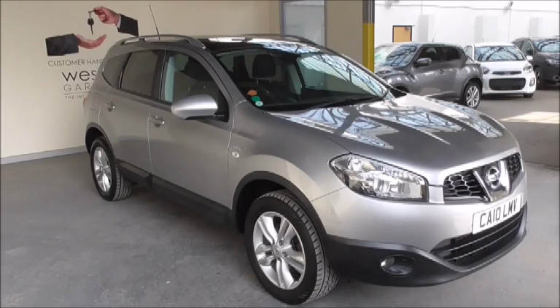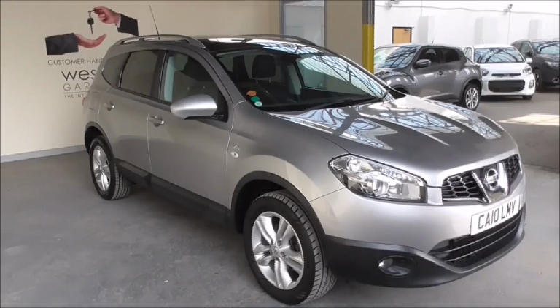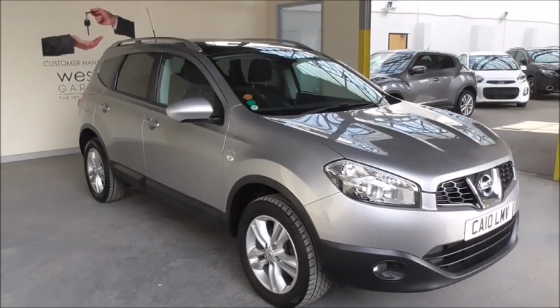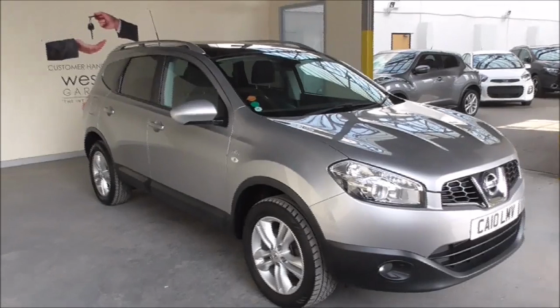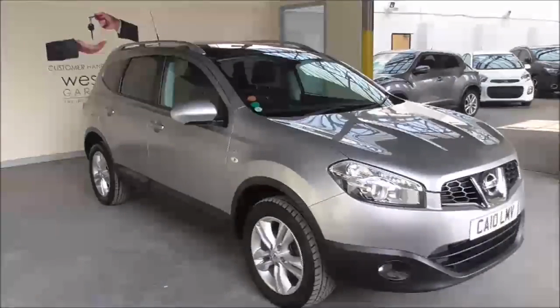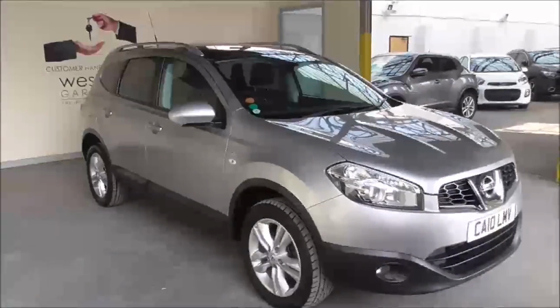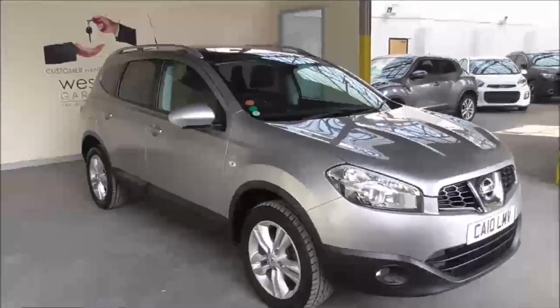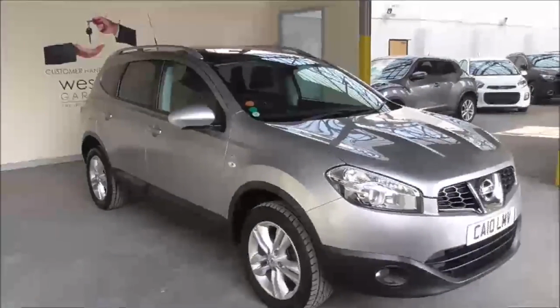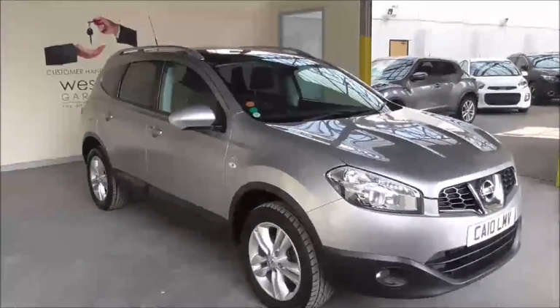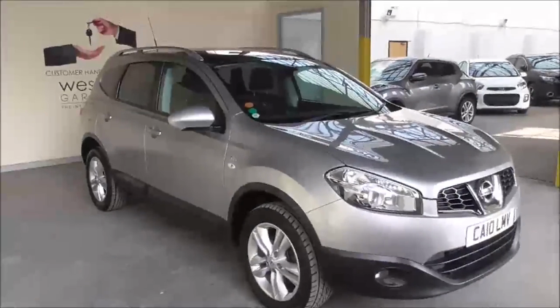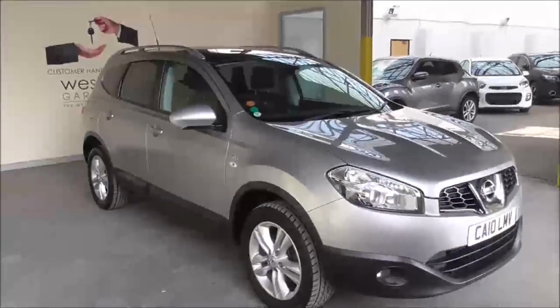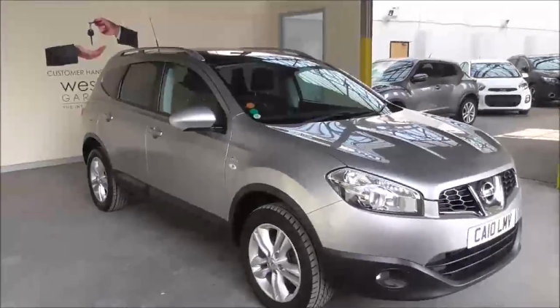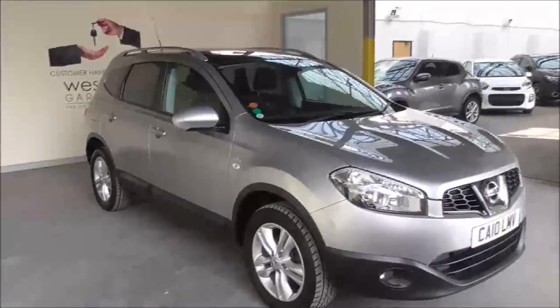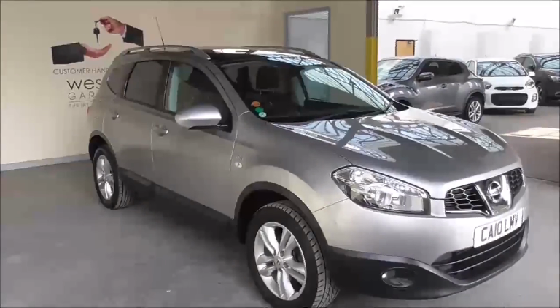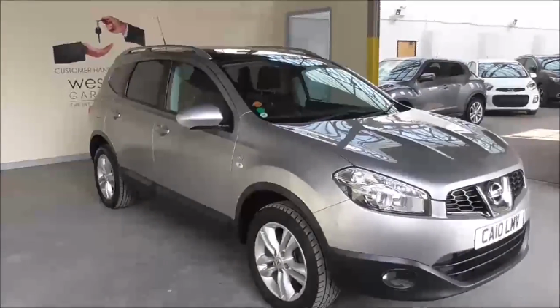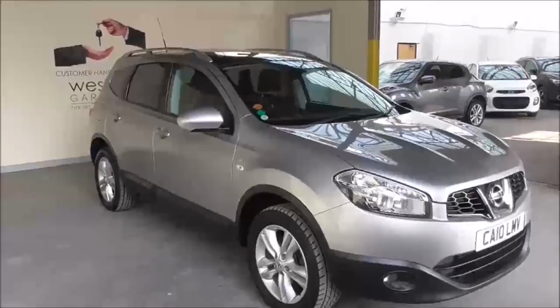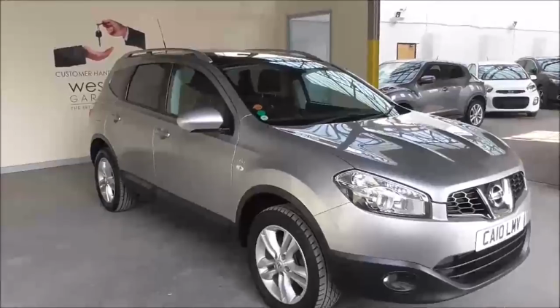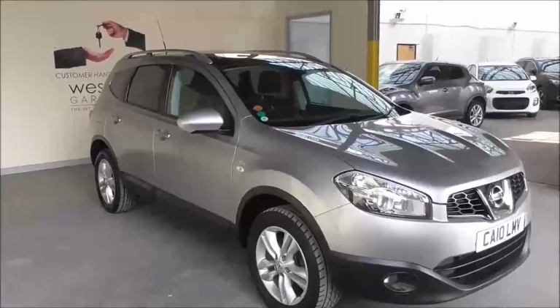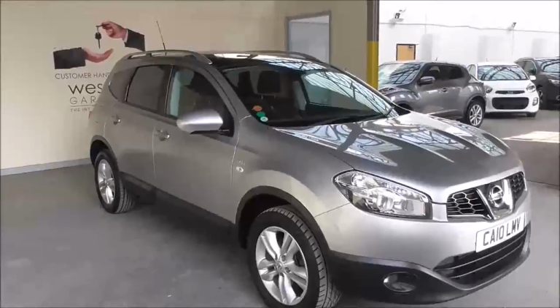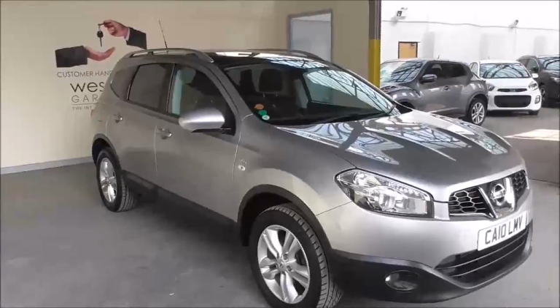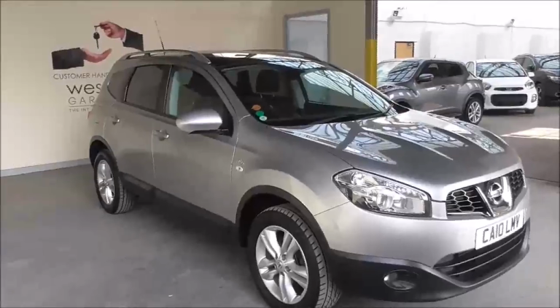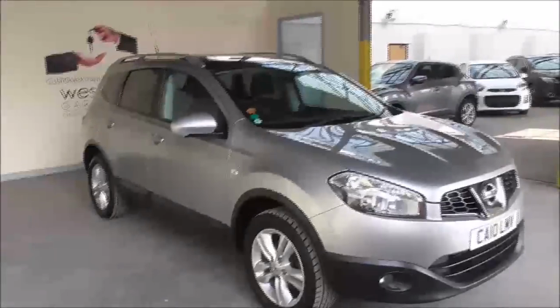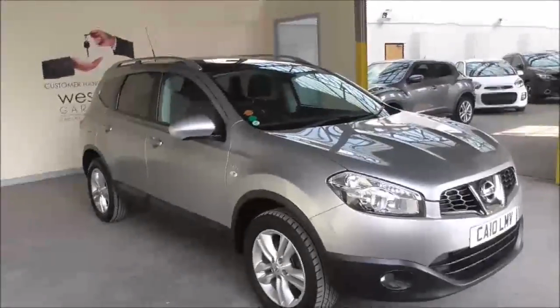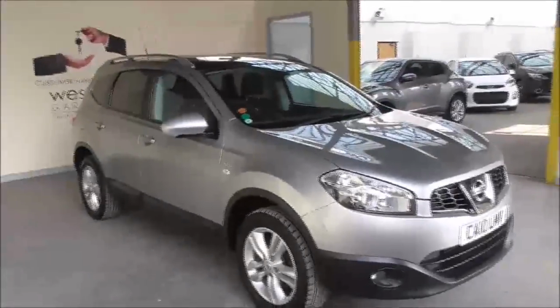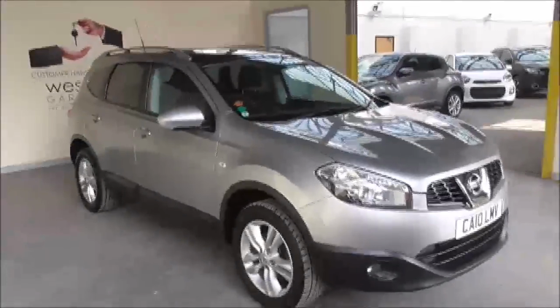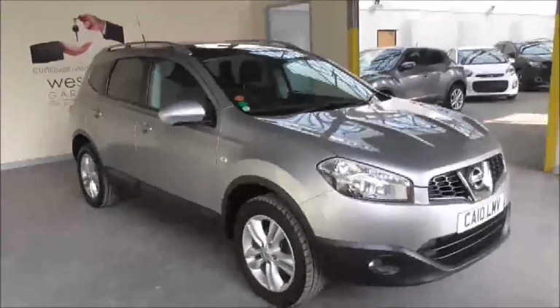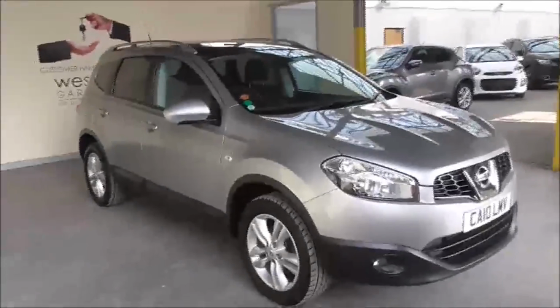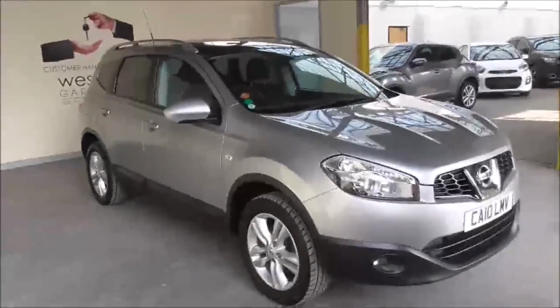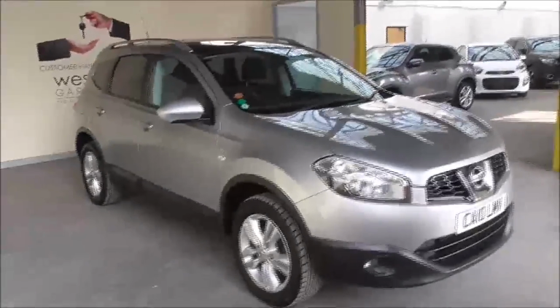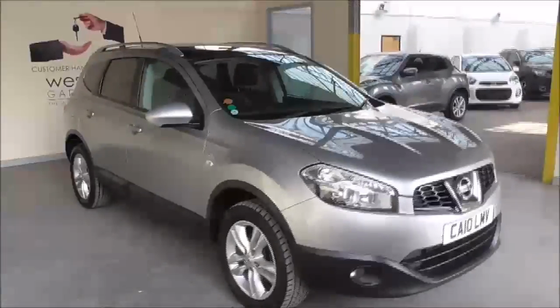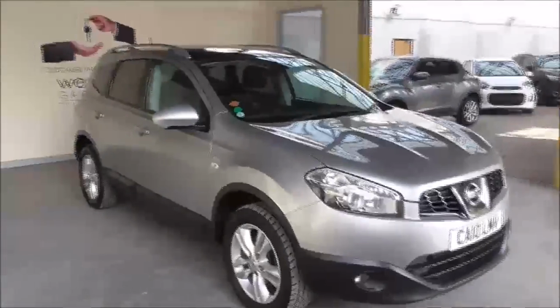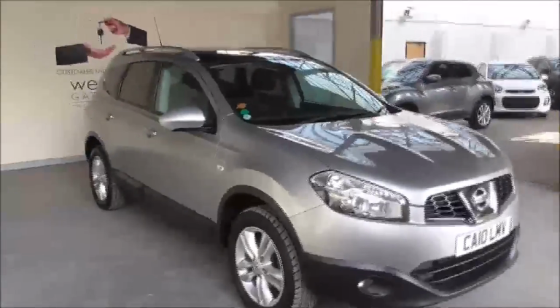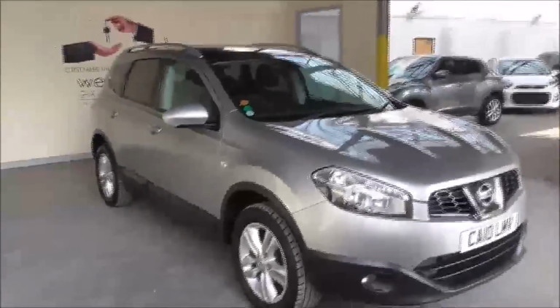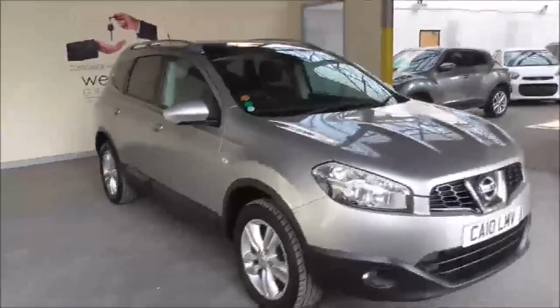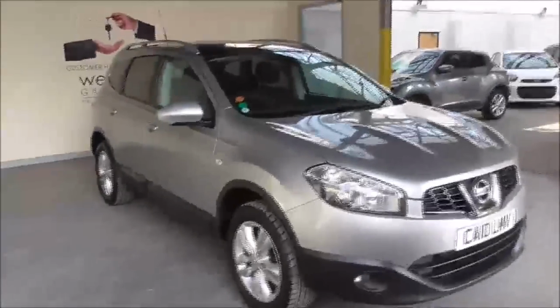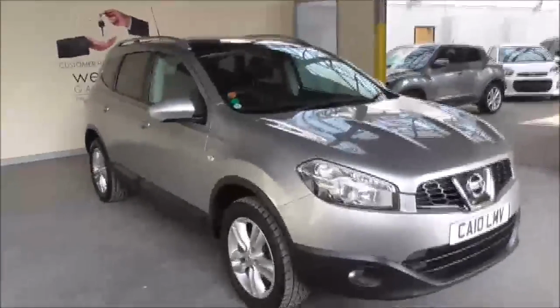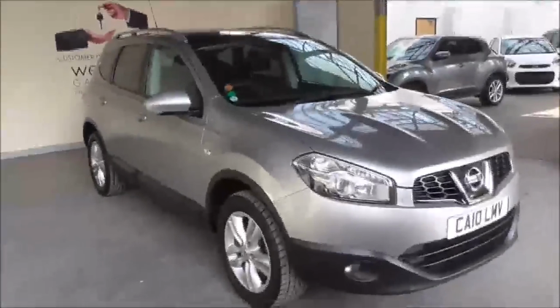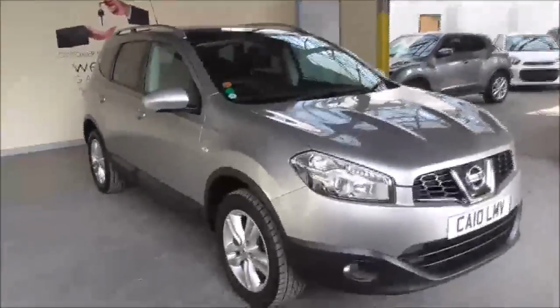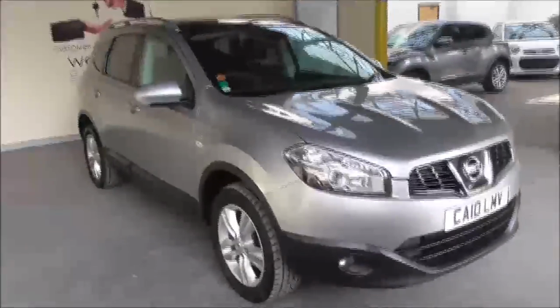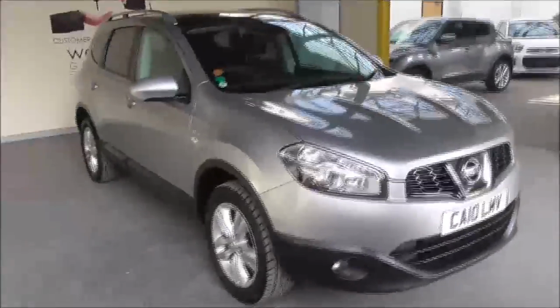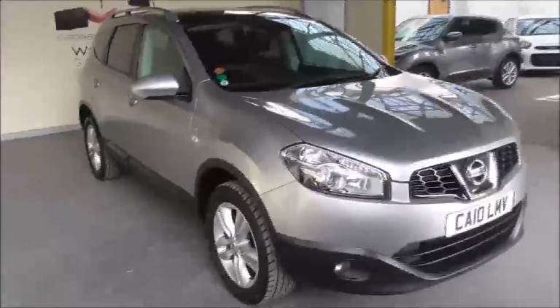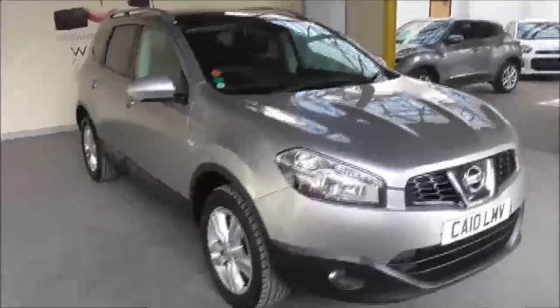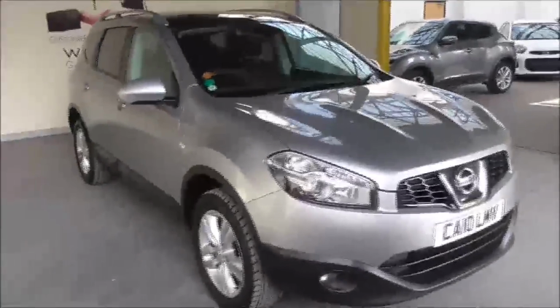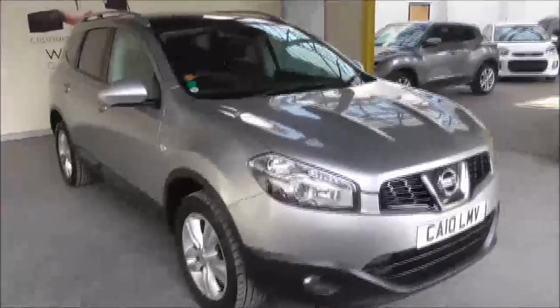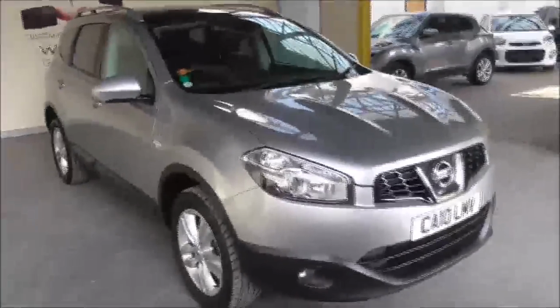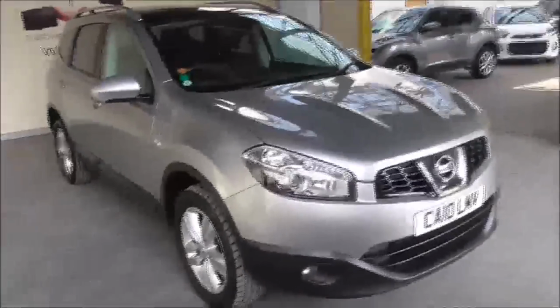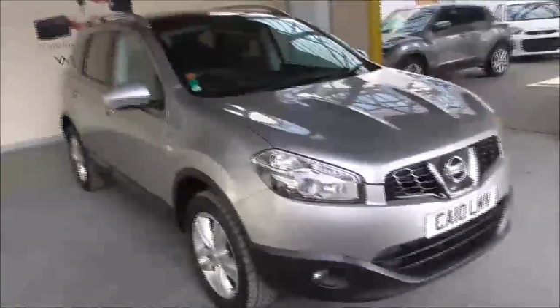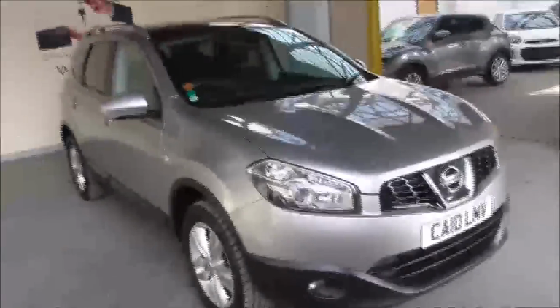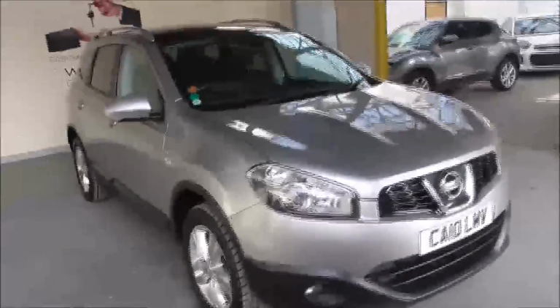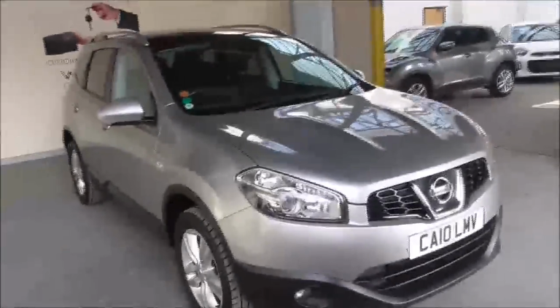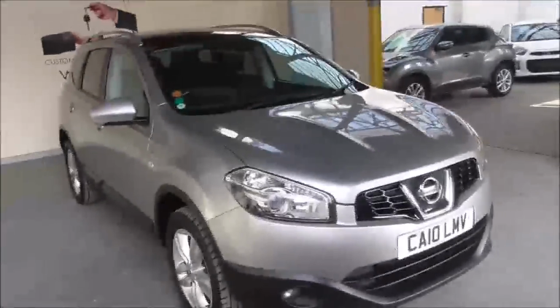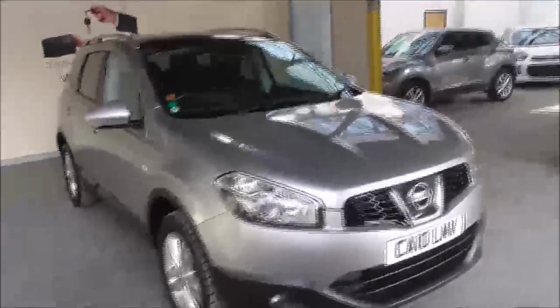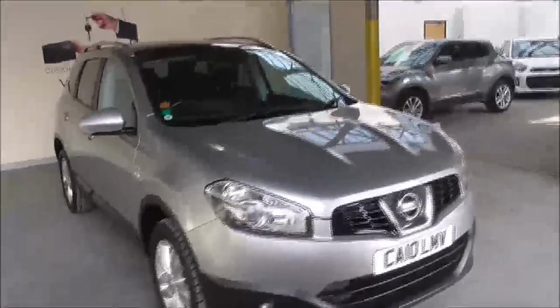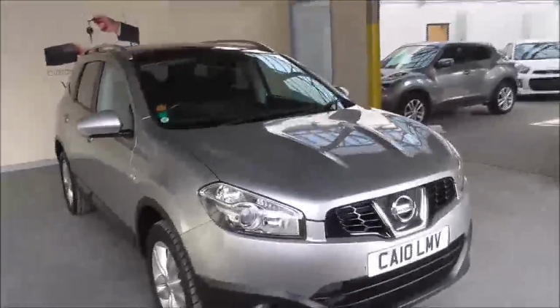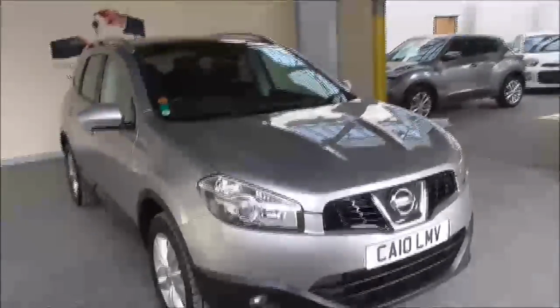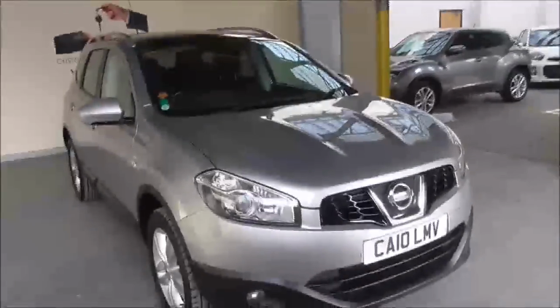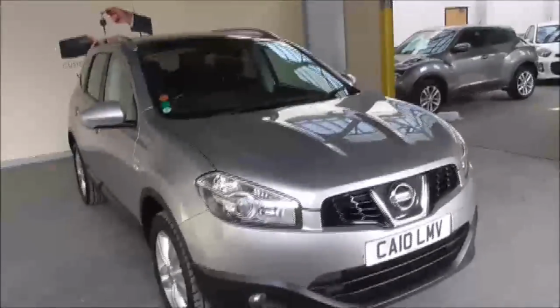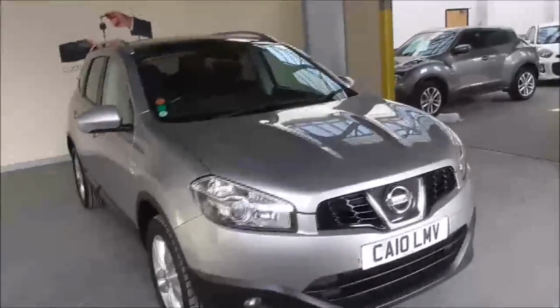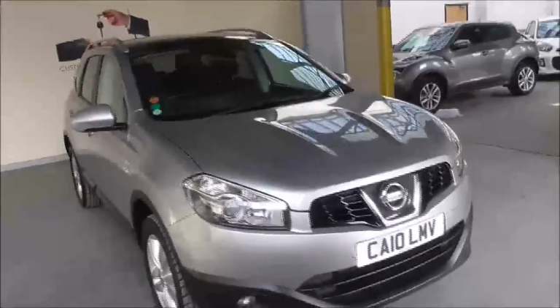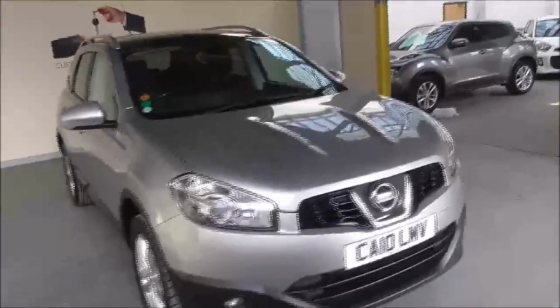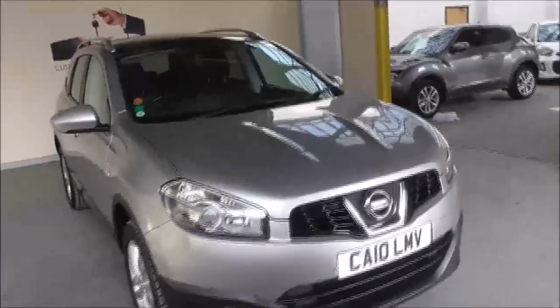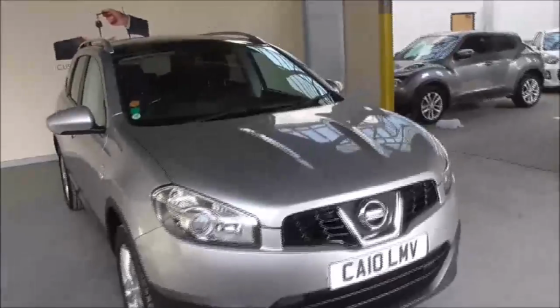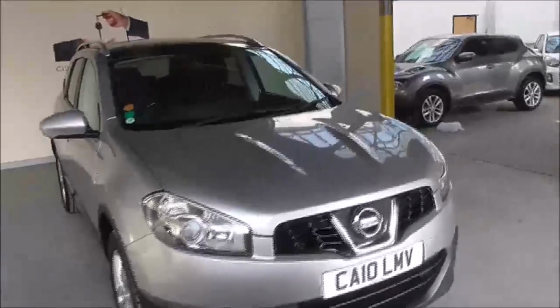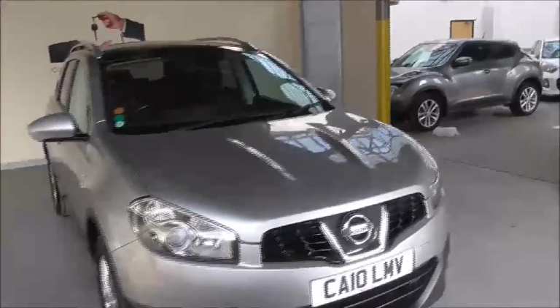Hello and welcome to Wessex Garages. Today in Gloucester I'm showing you around this 2010 Nissan Qashqai Entec Plus II.